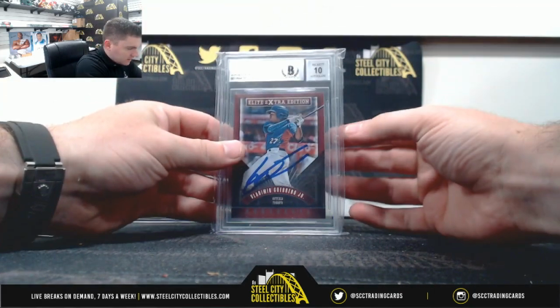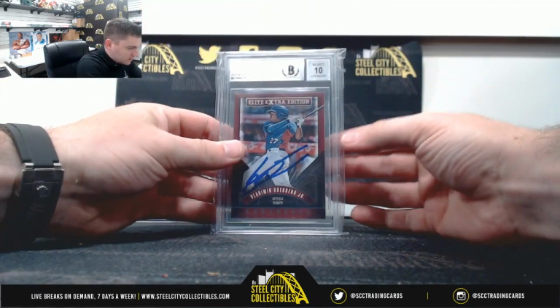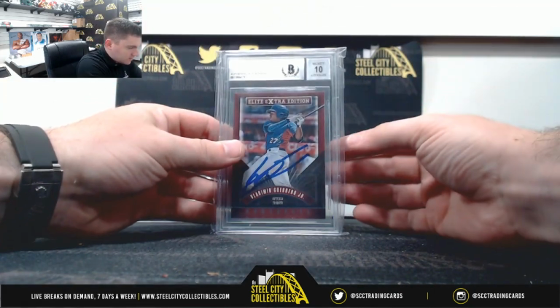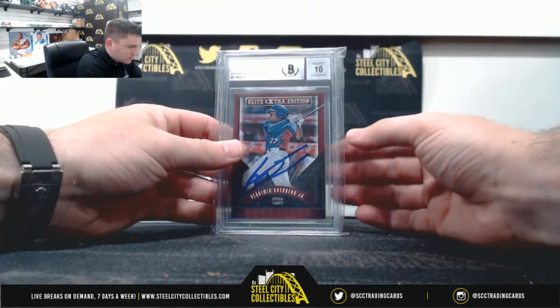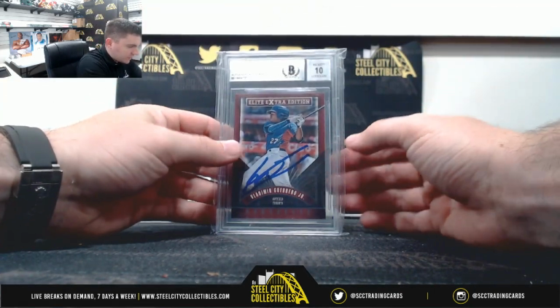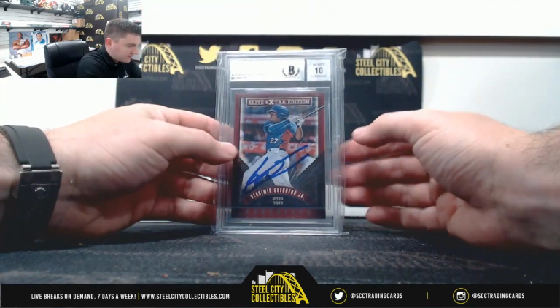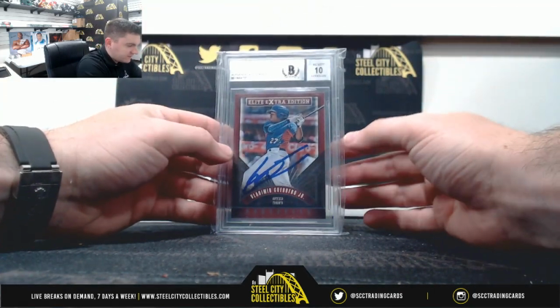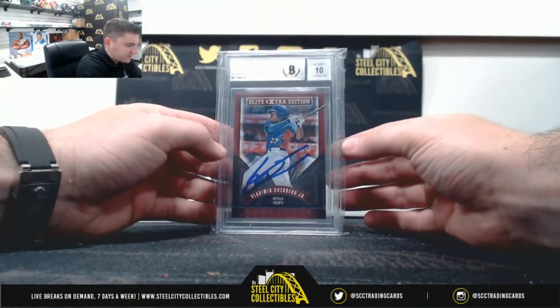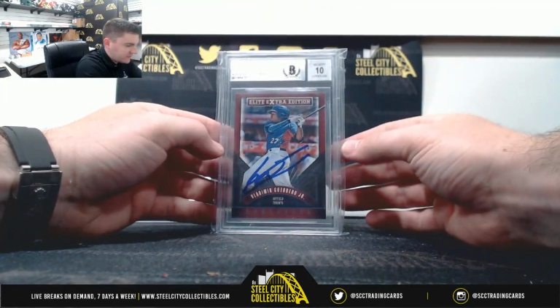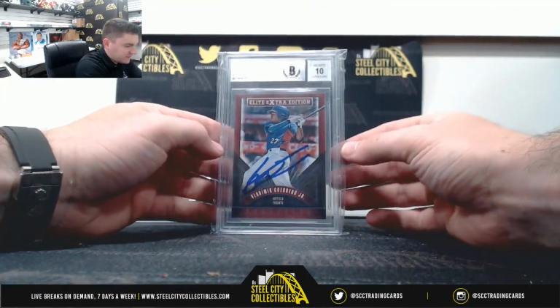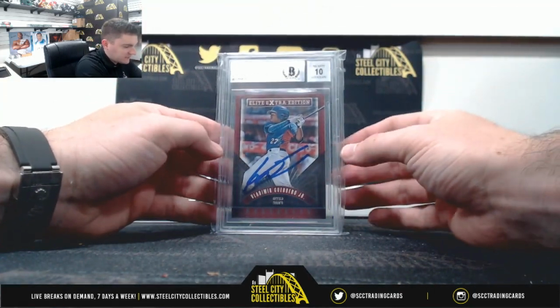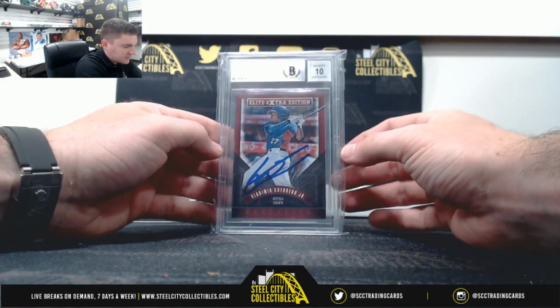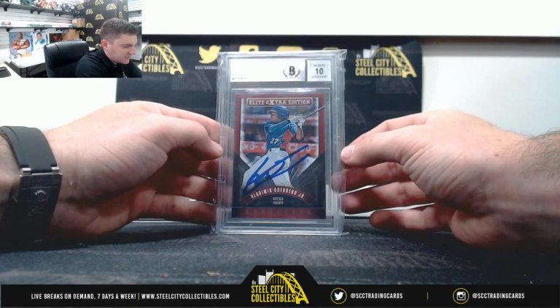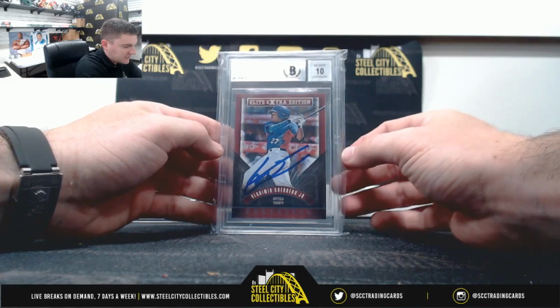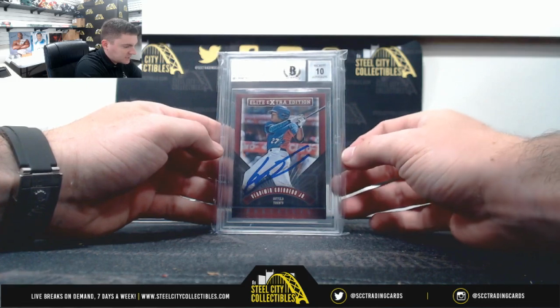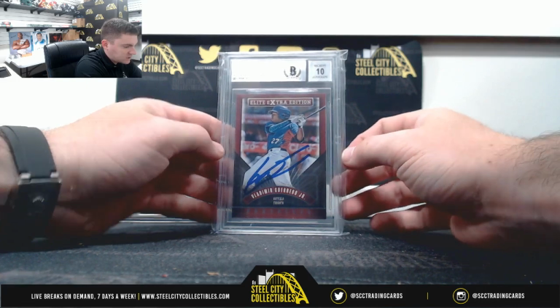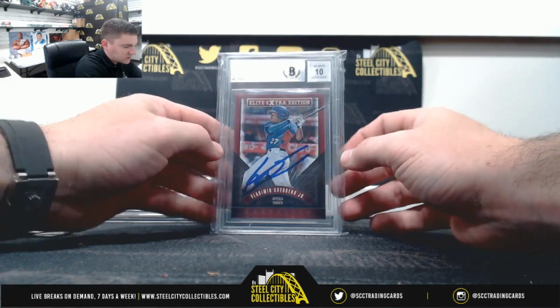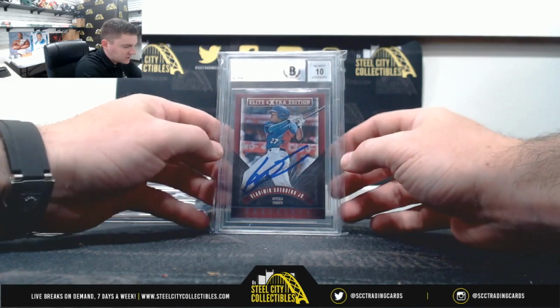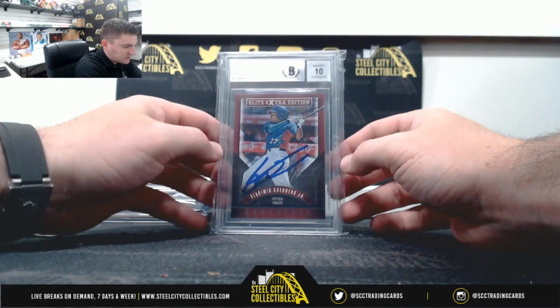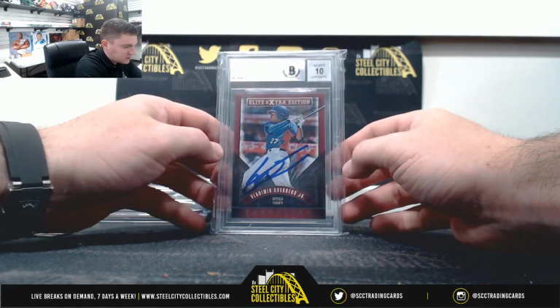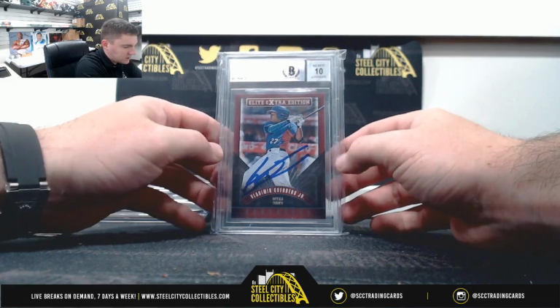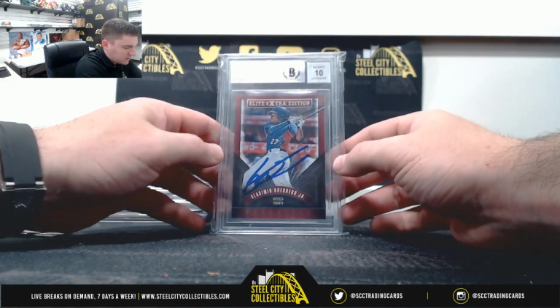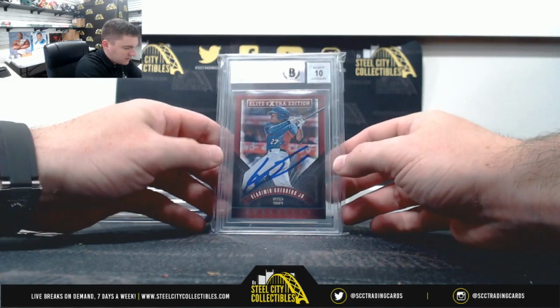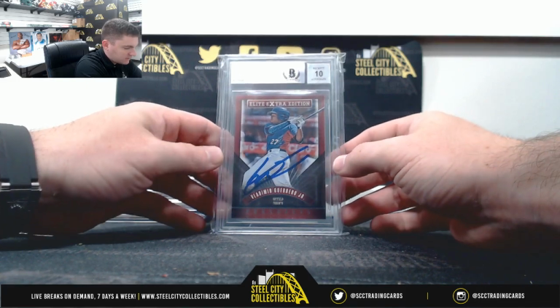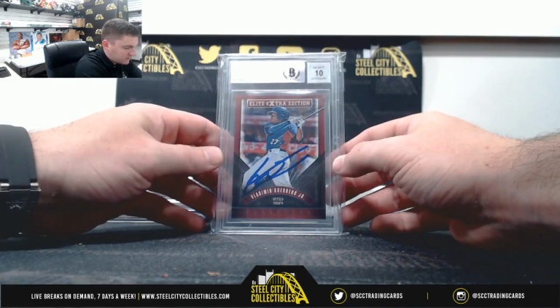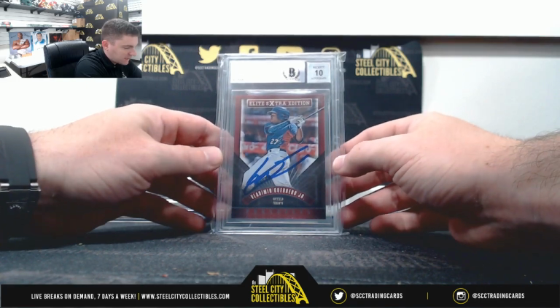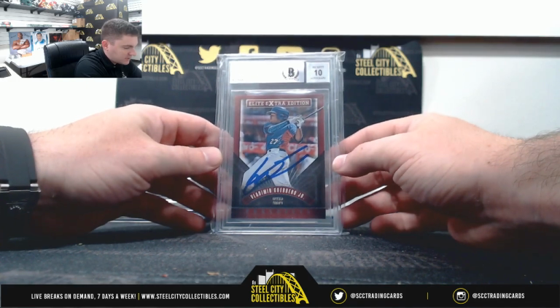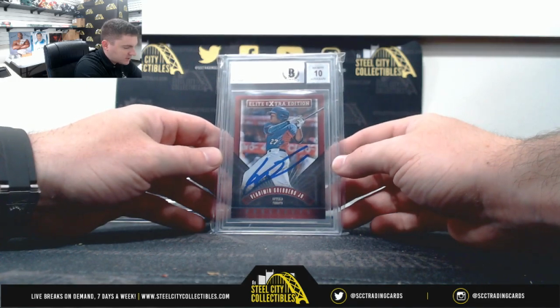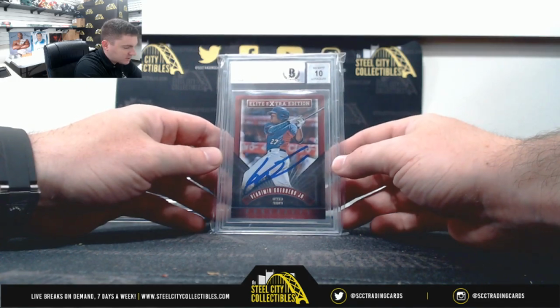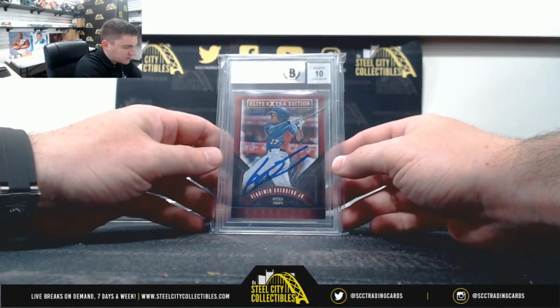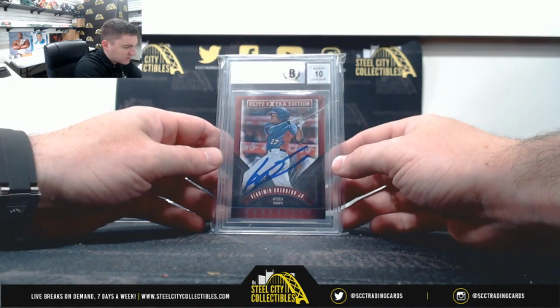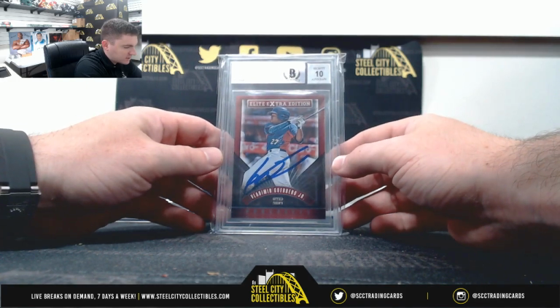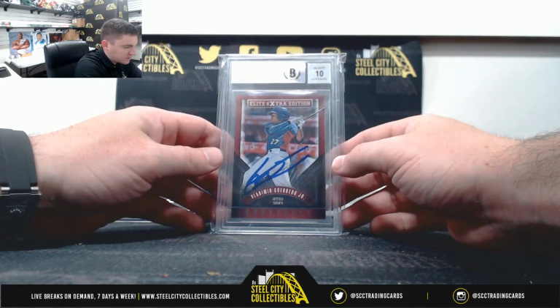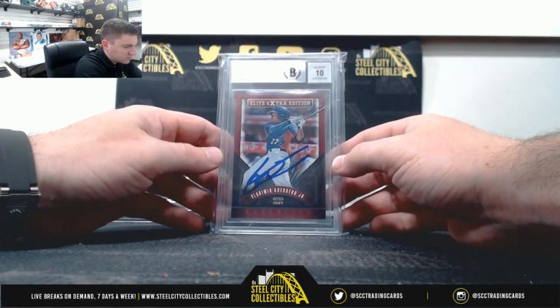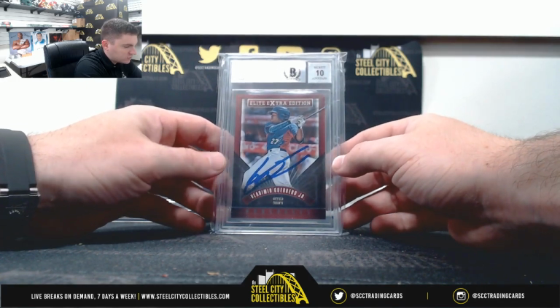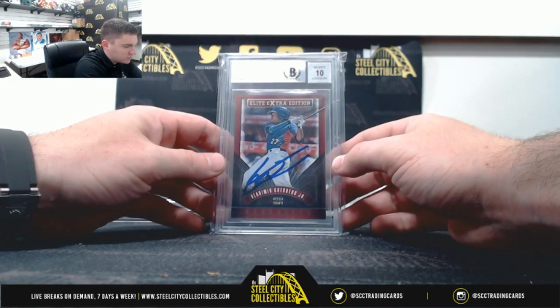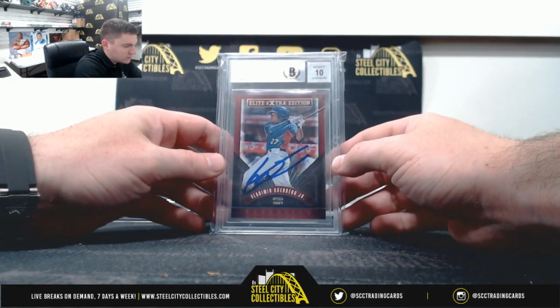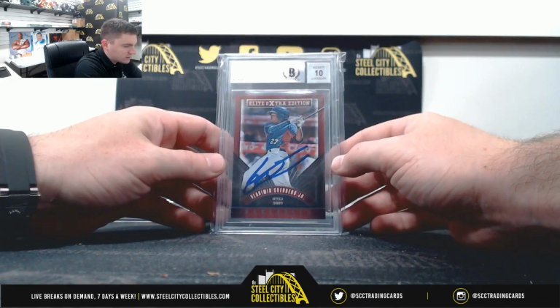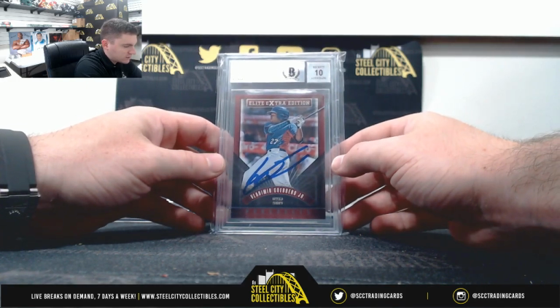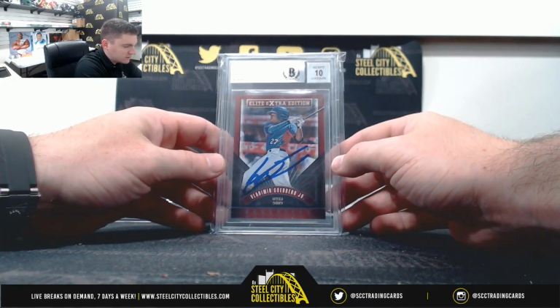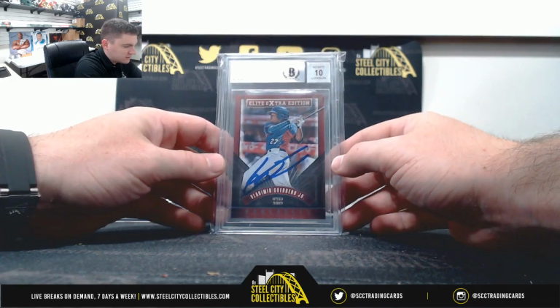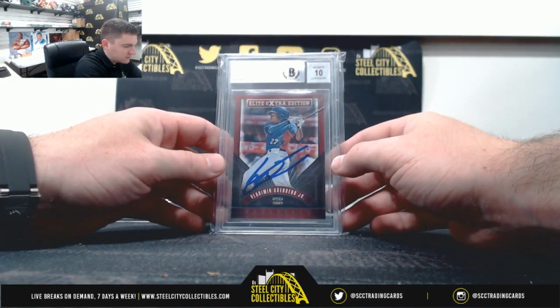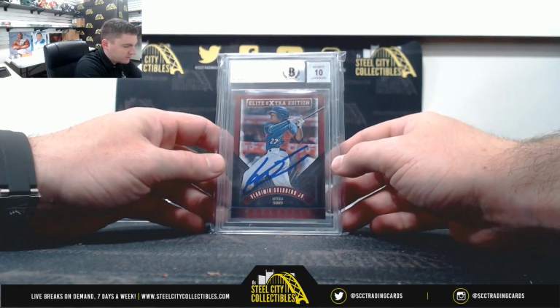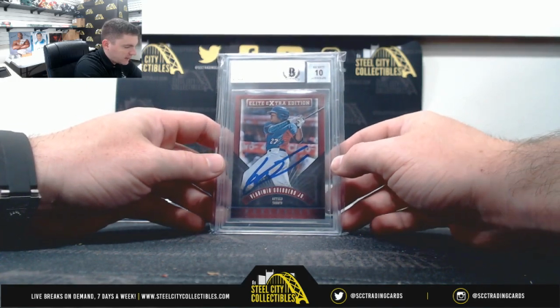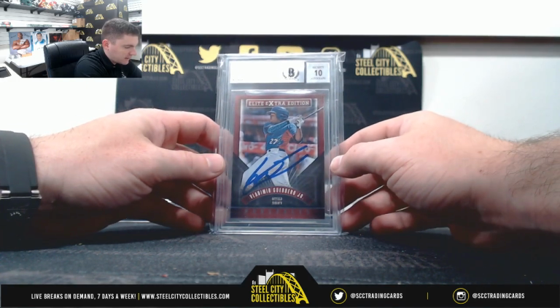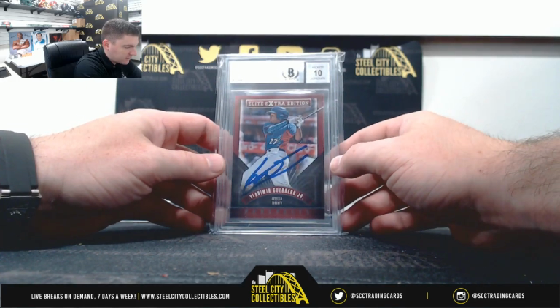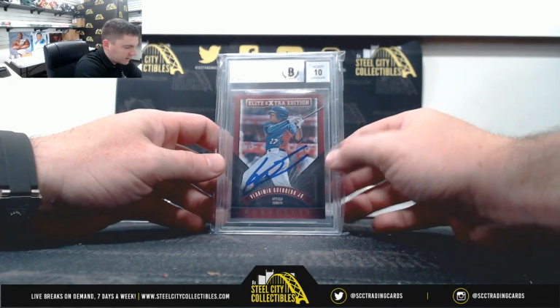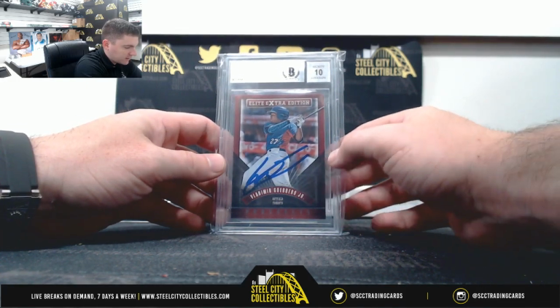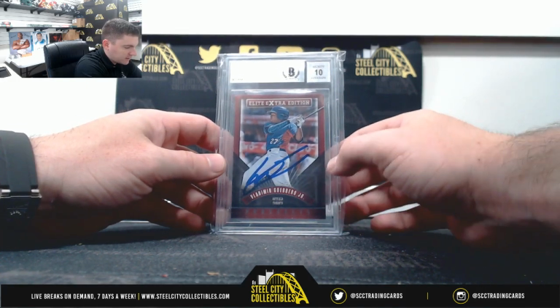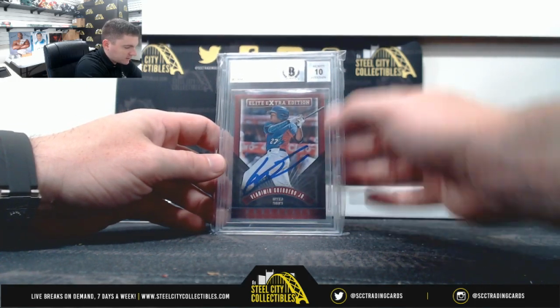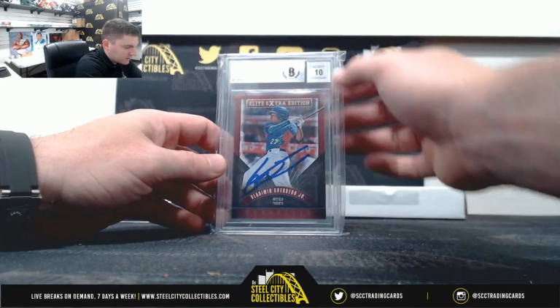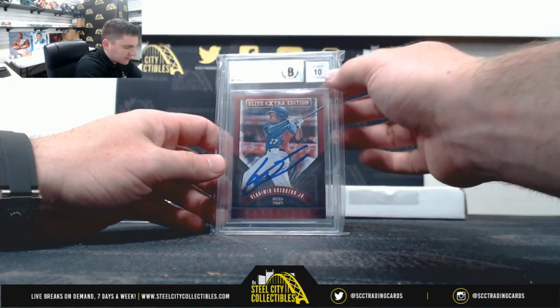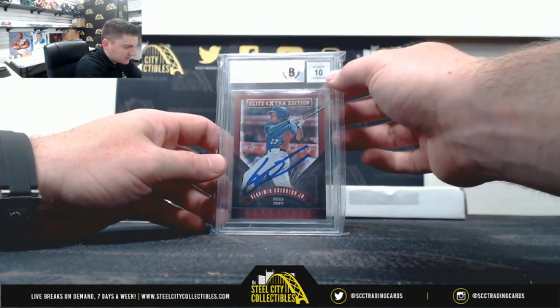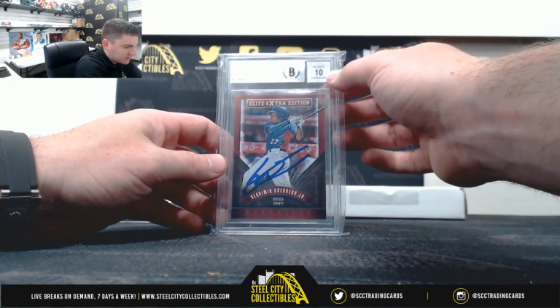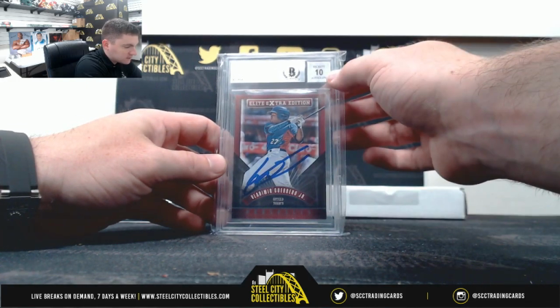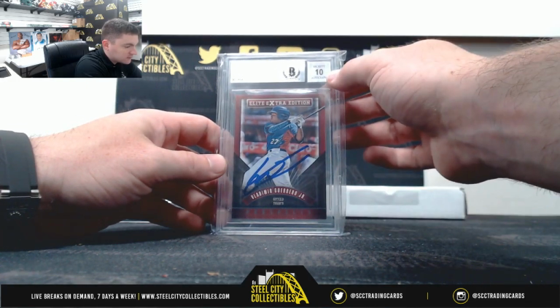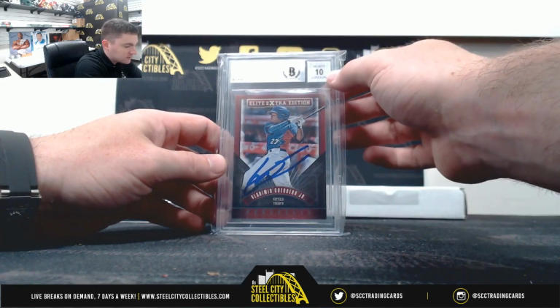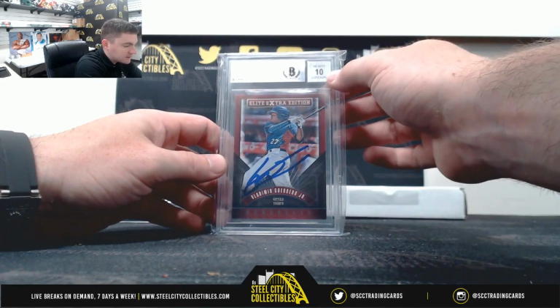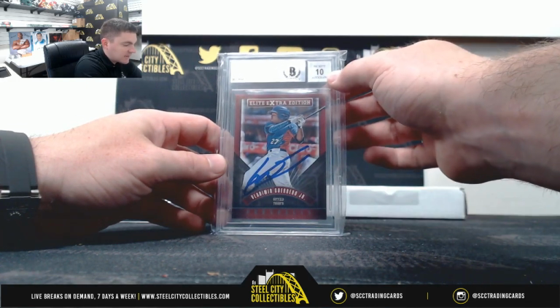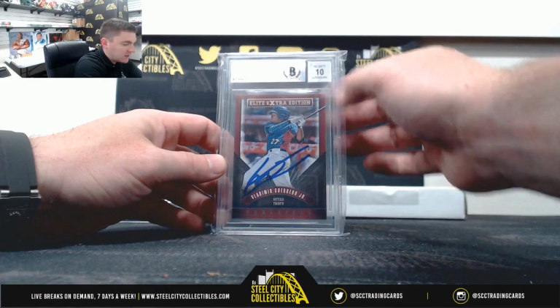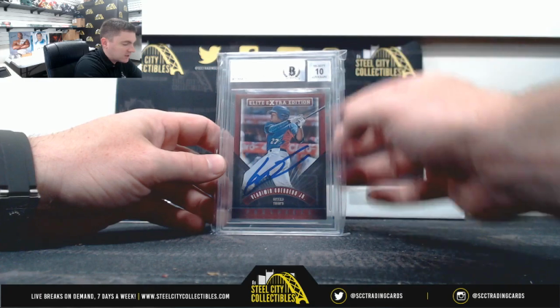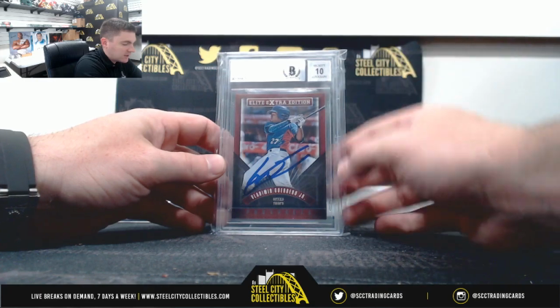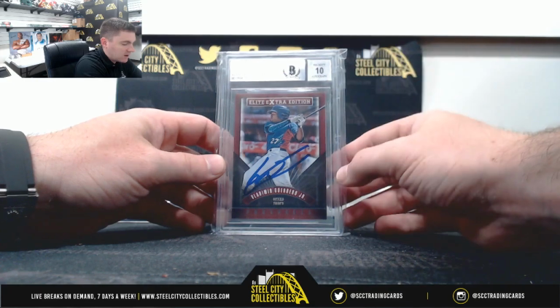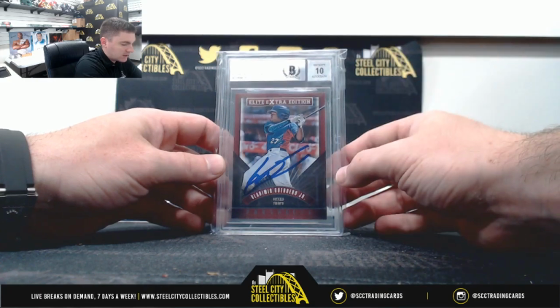2015 Elite Extra Edition — Vladimir Guerrero Jr., Beckett Authentic with a 10 on the auto.